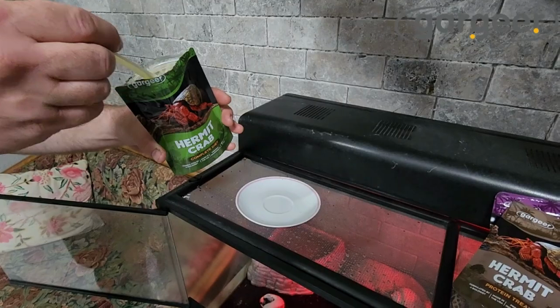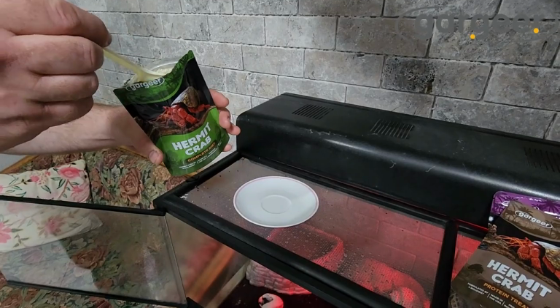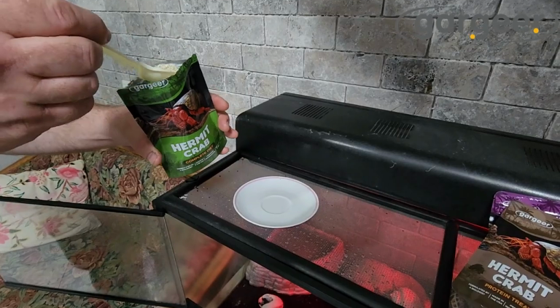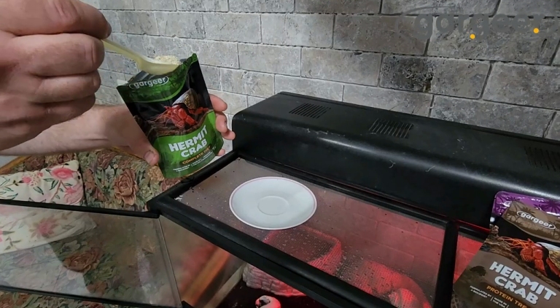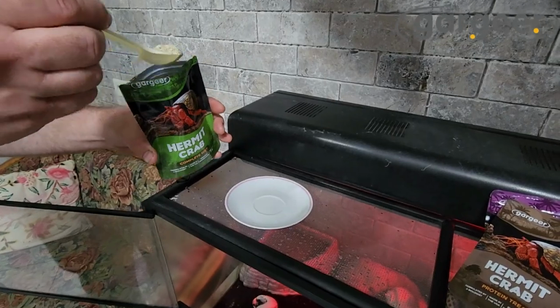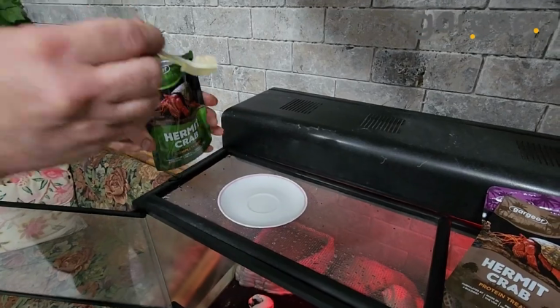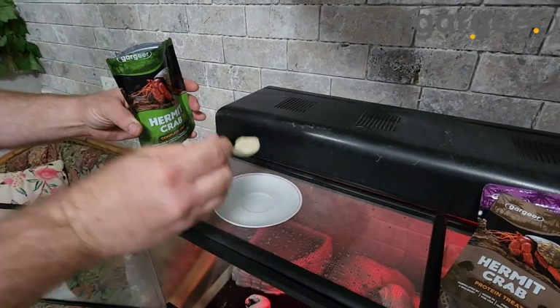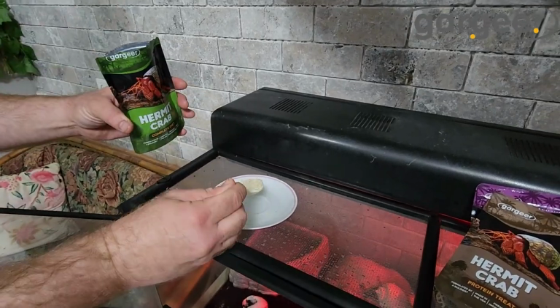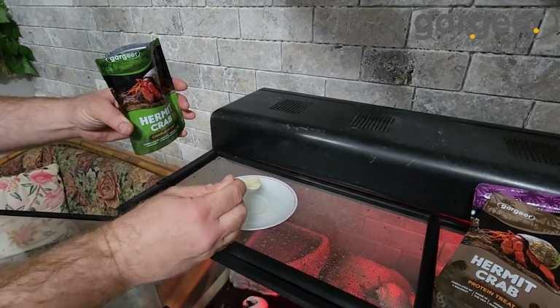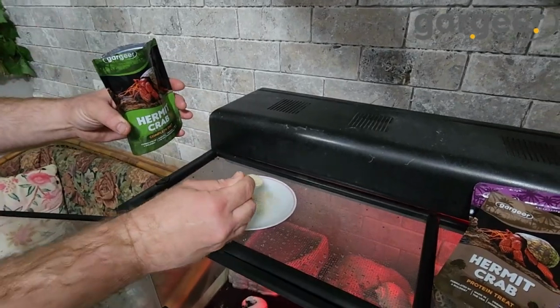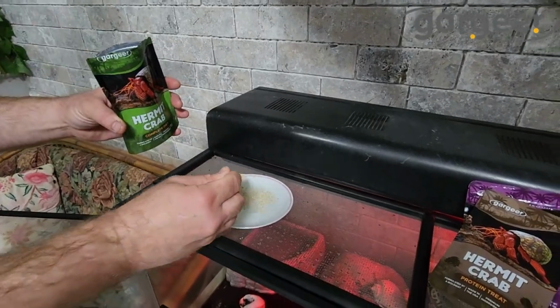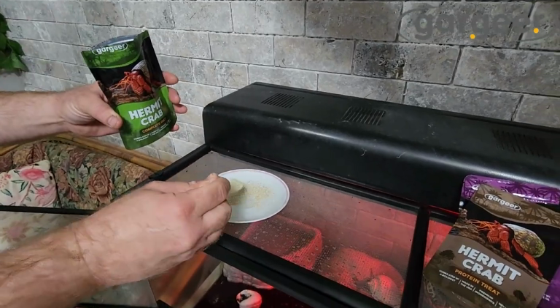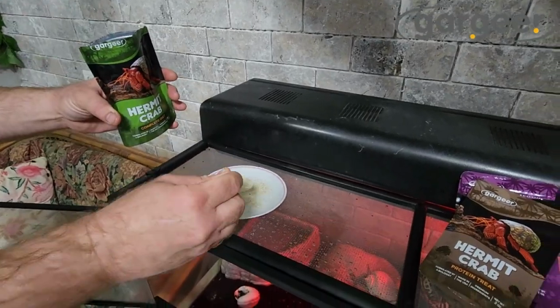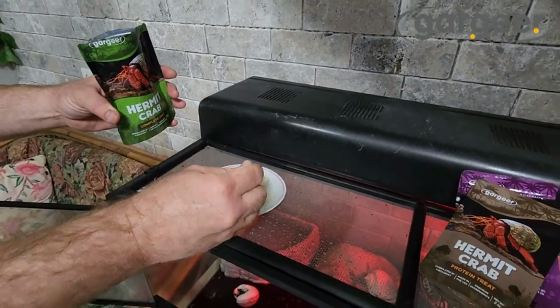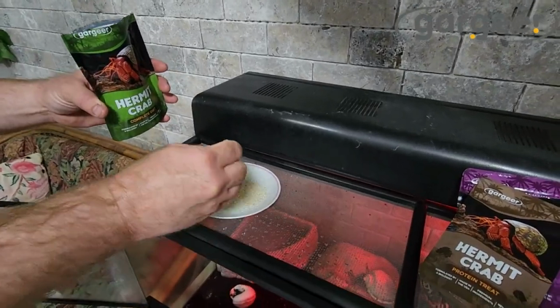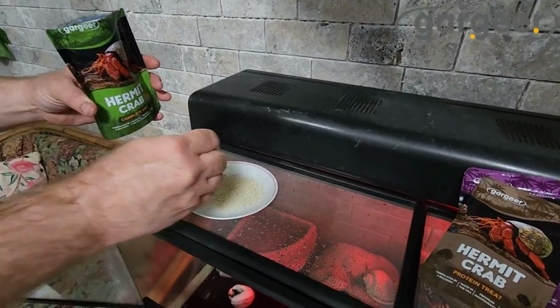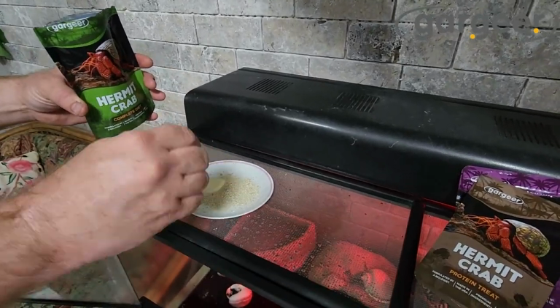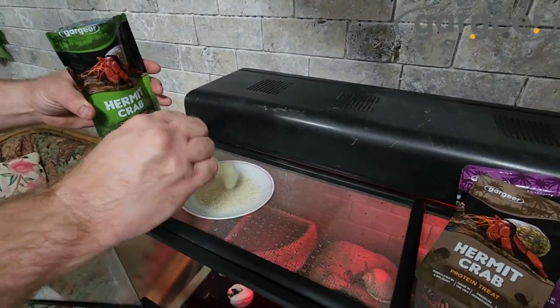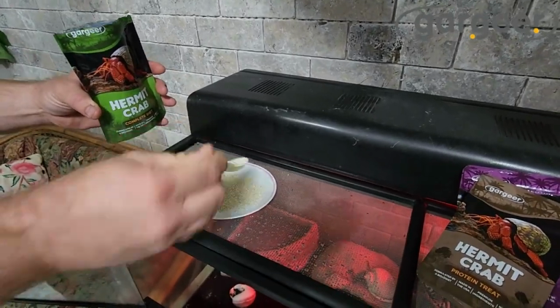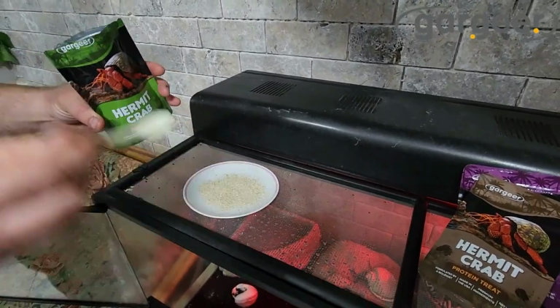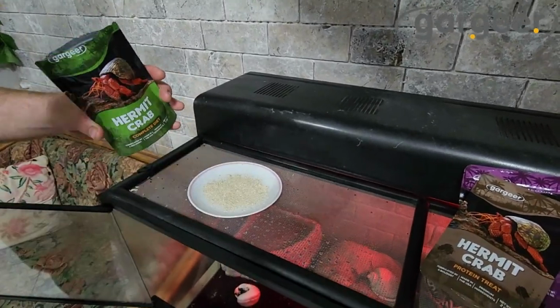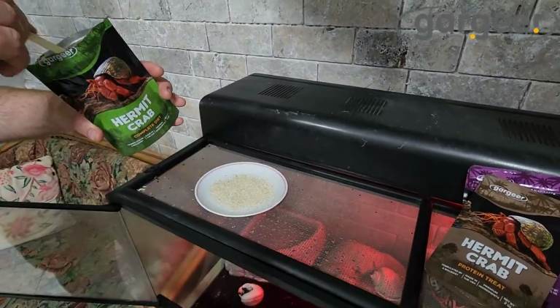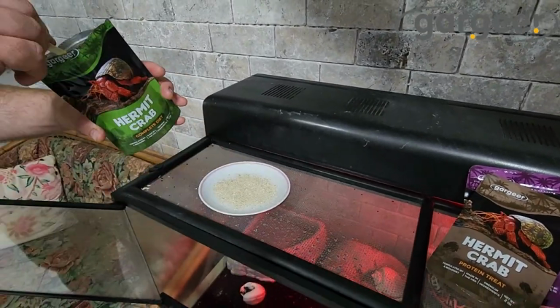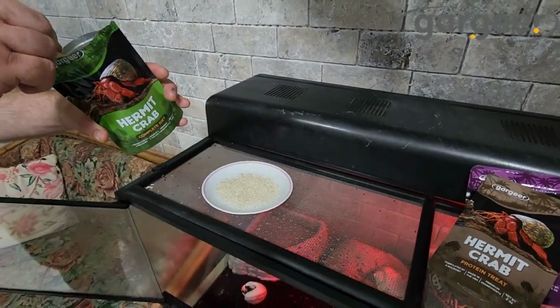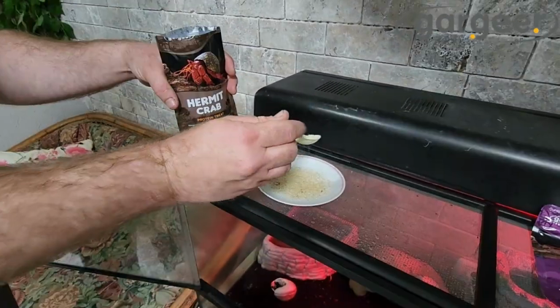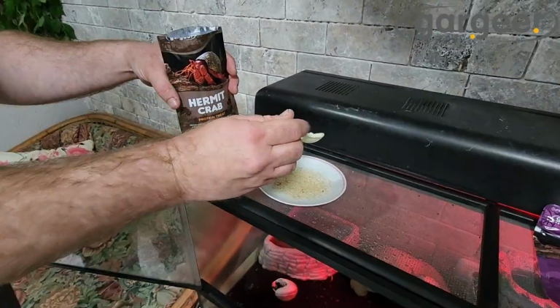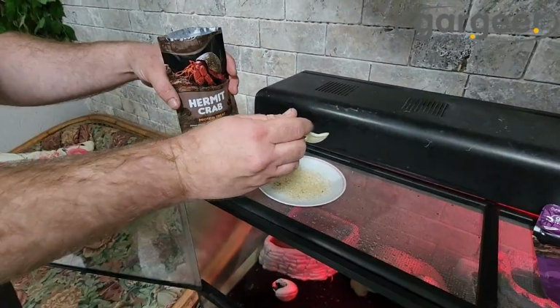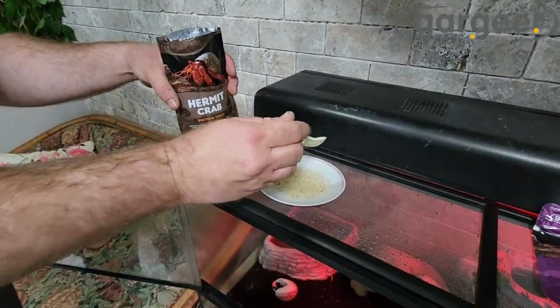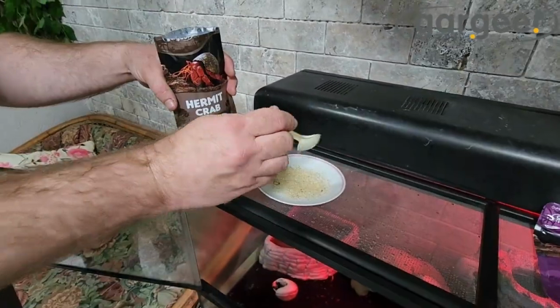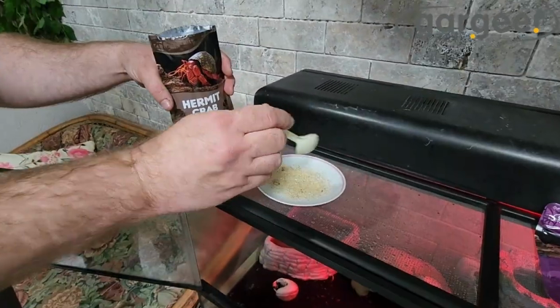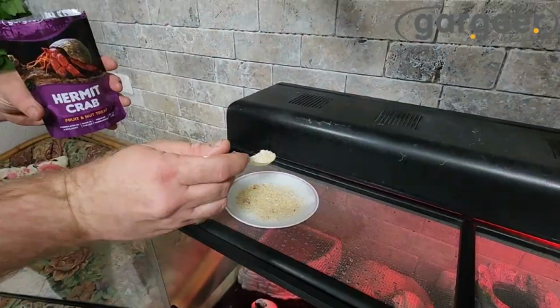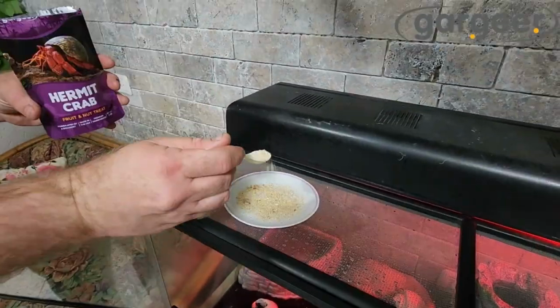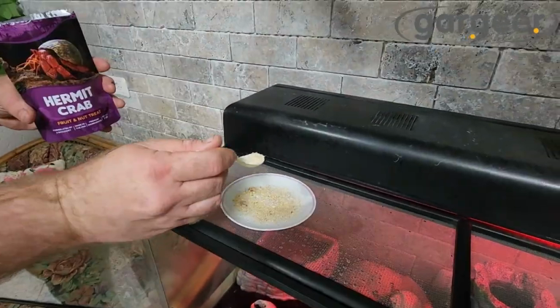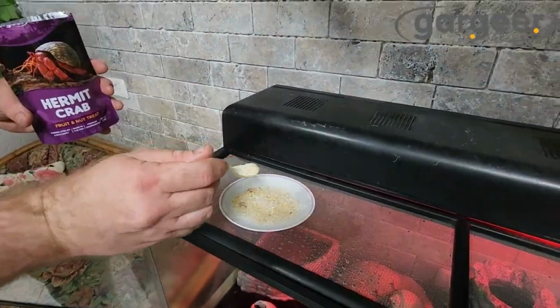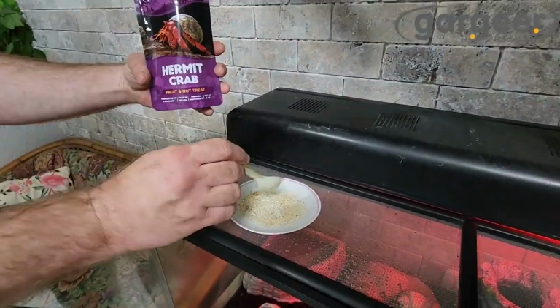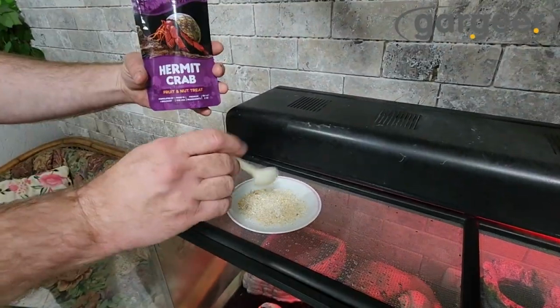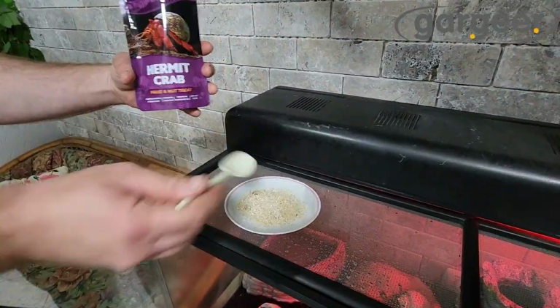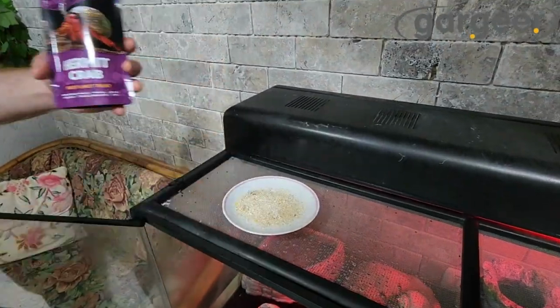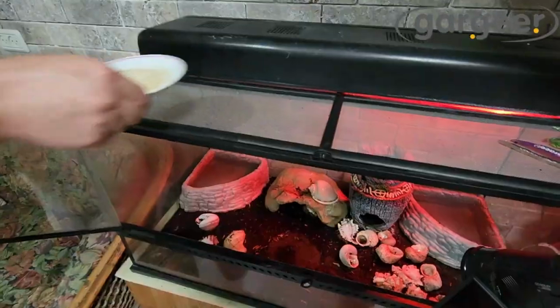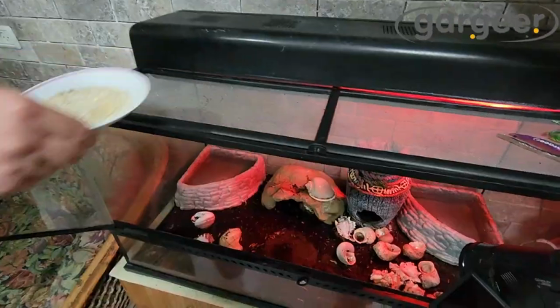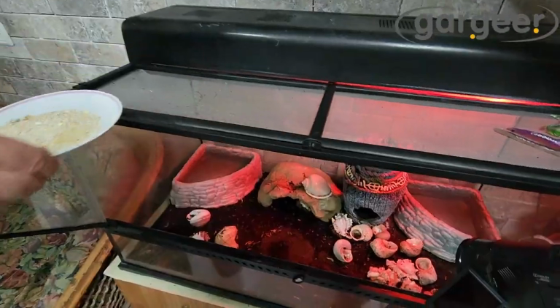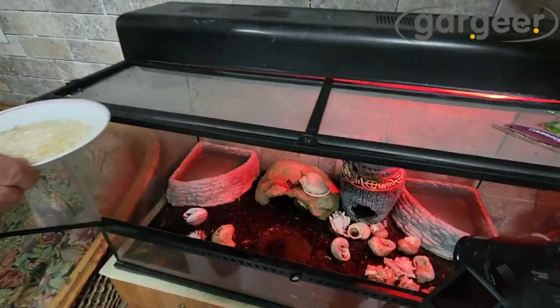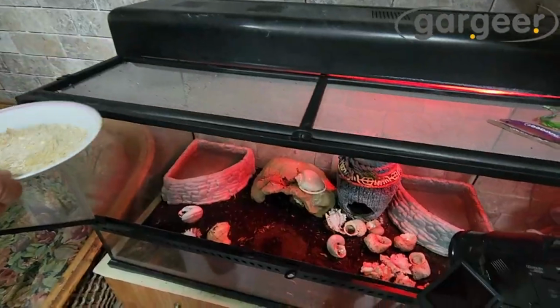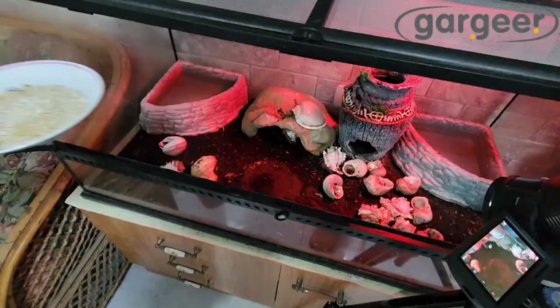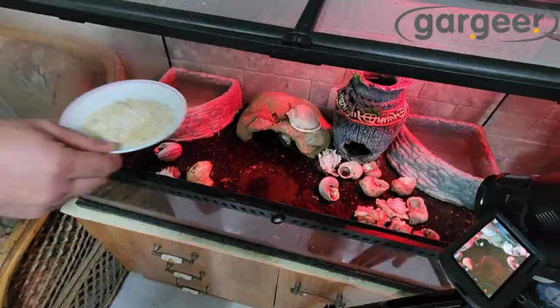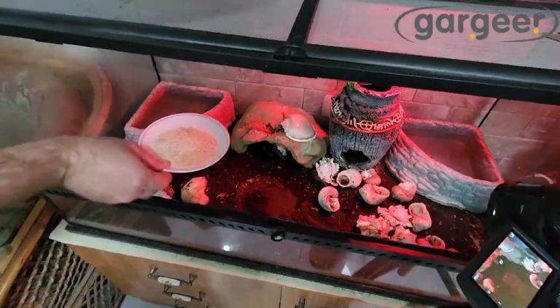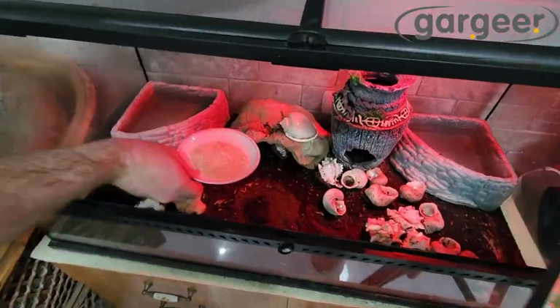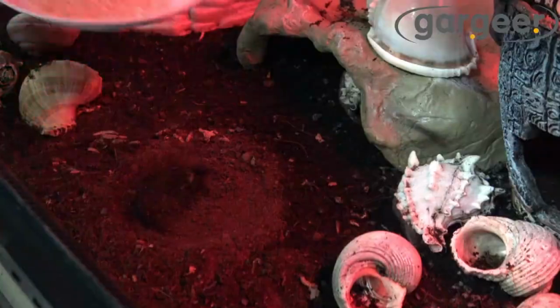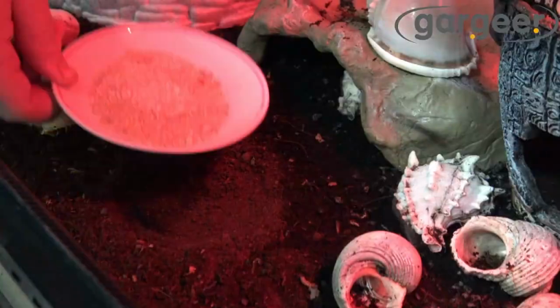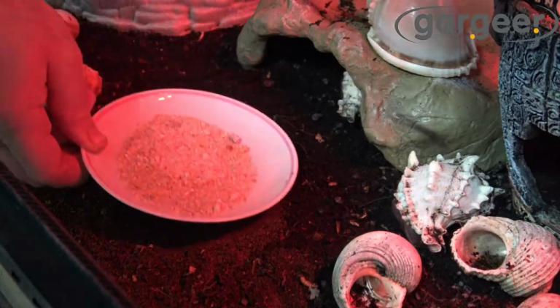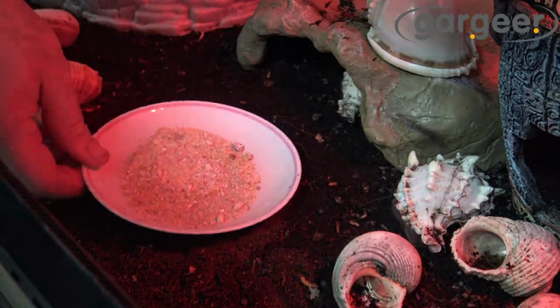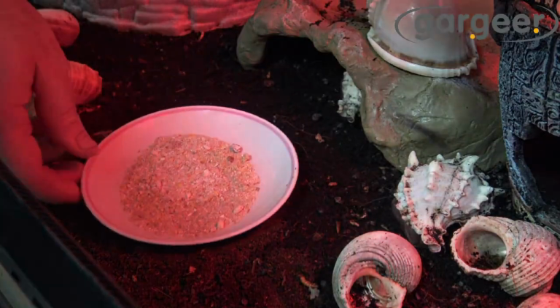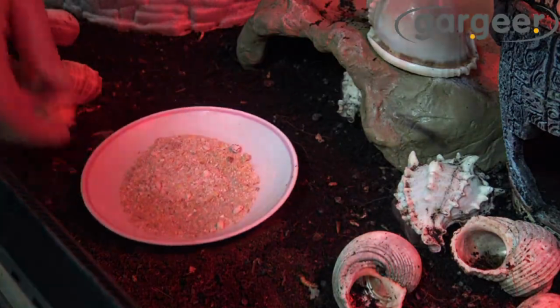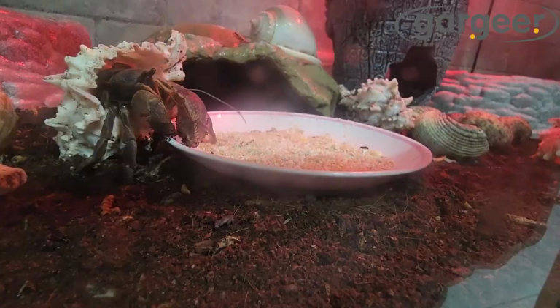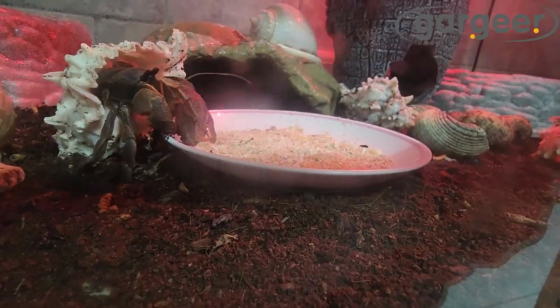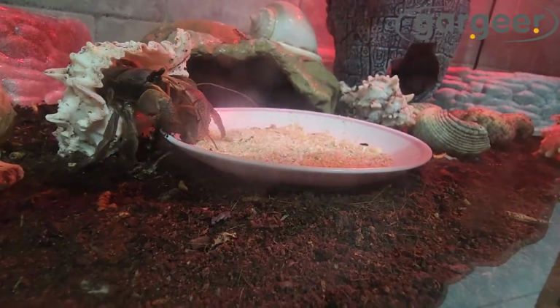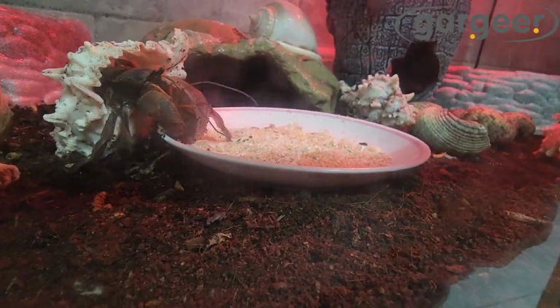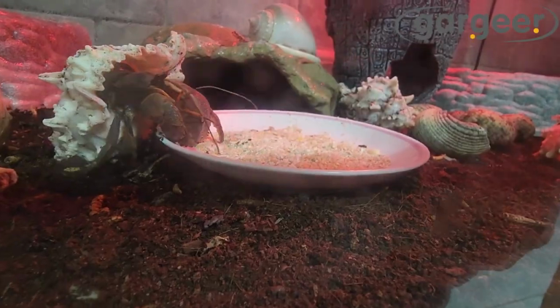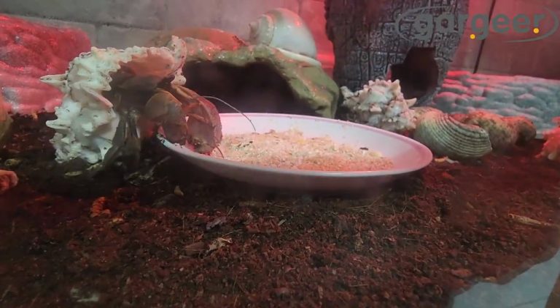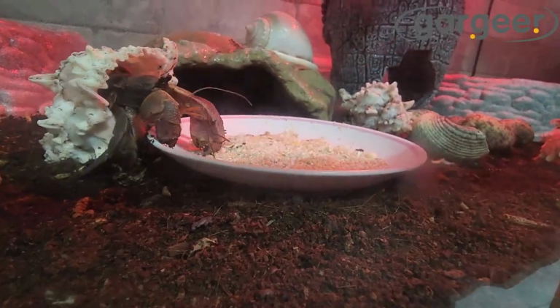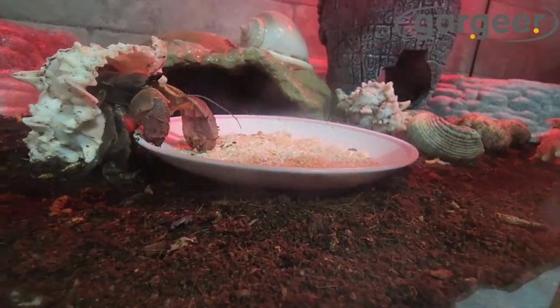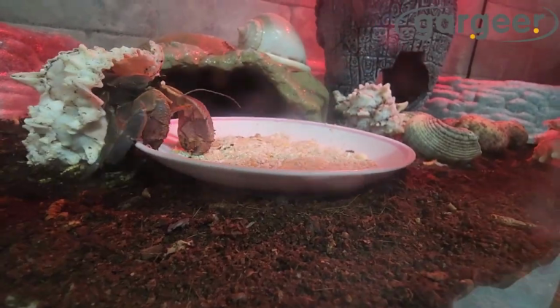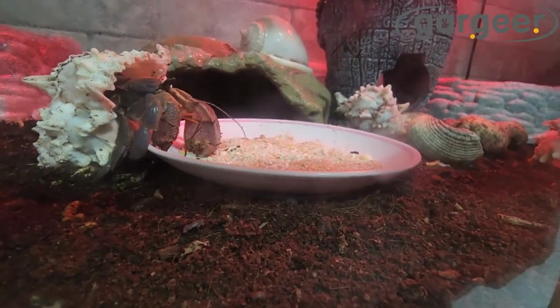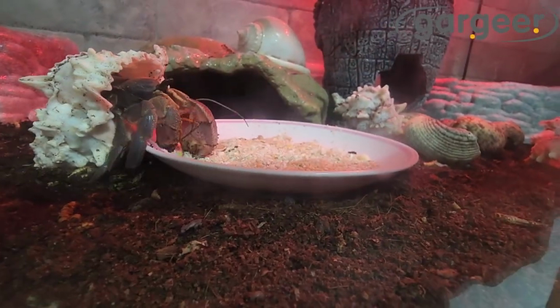We all know how much joy your pet brings to your life. Here at Gargir, we want to keep your hermit crab strong and active for as long as possible.